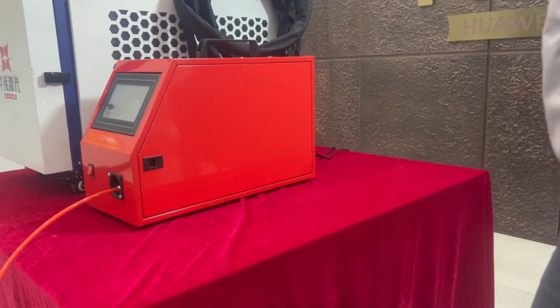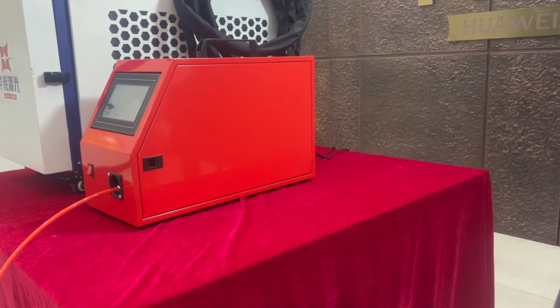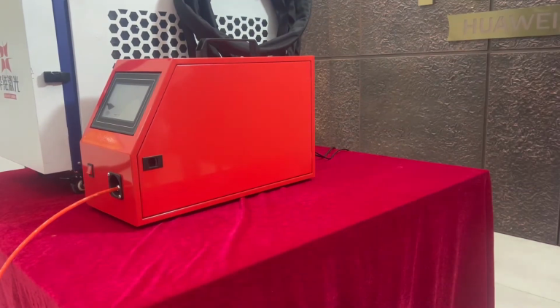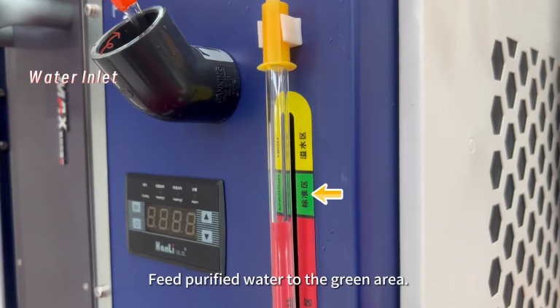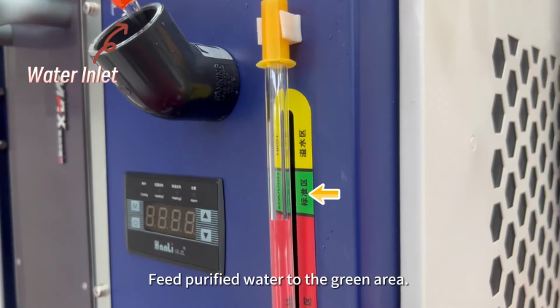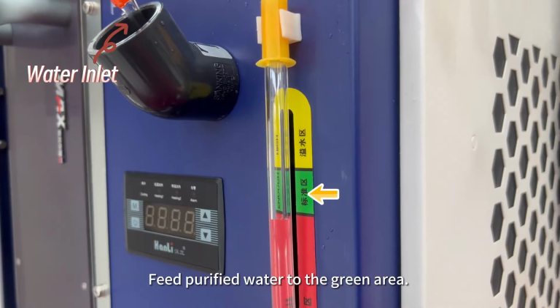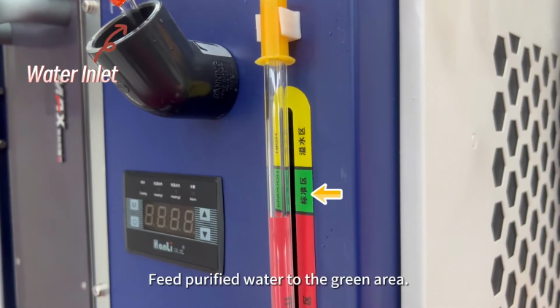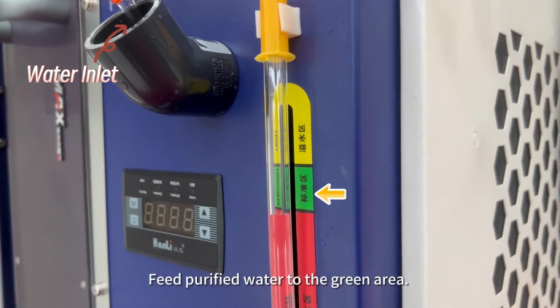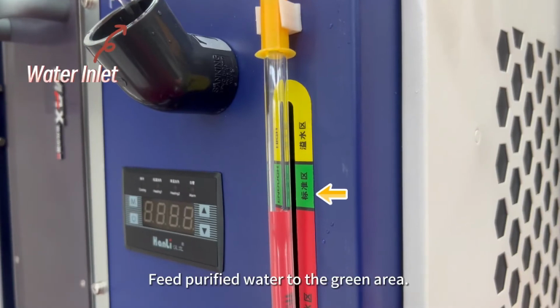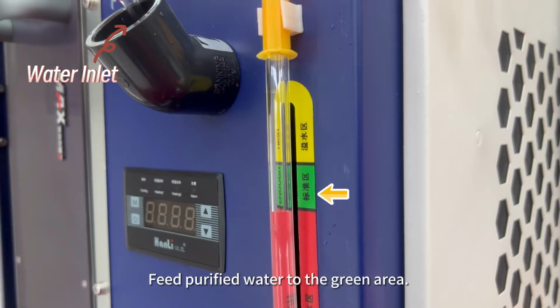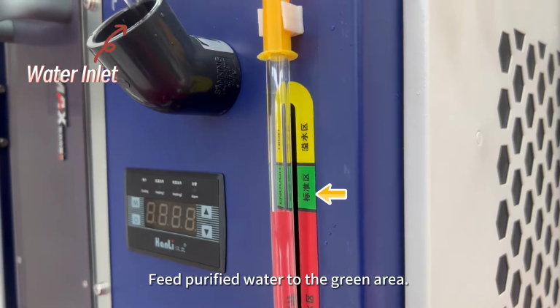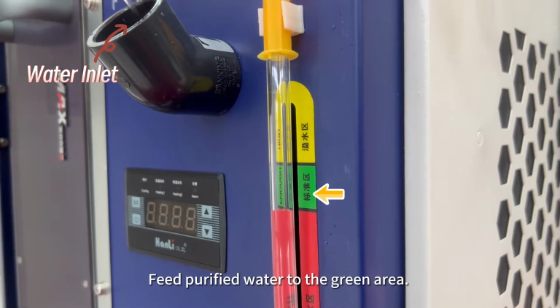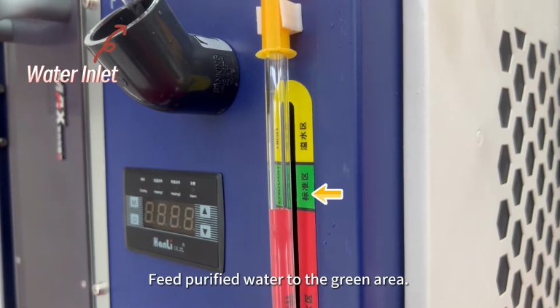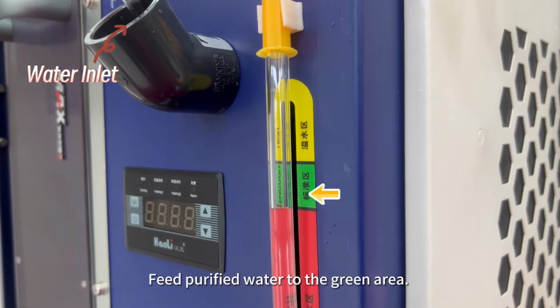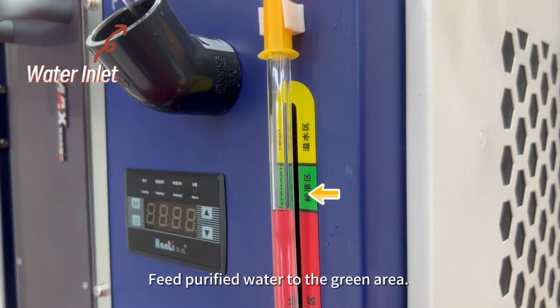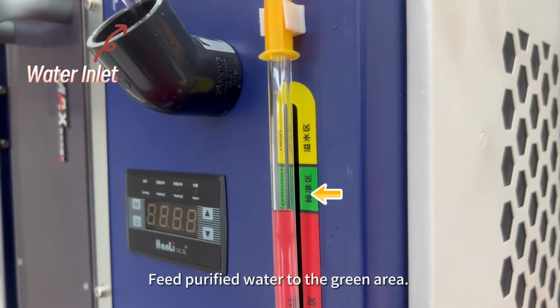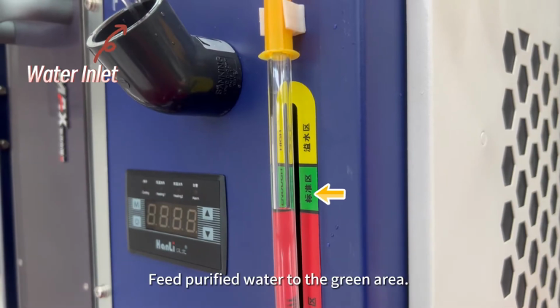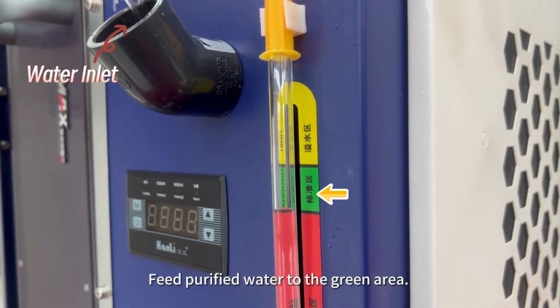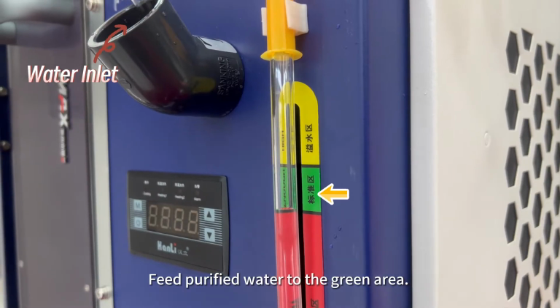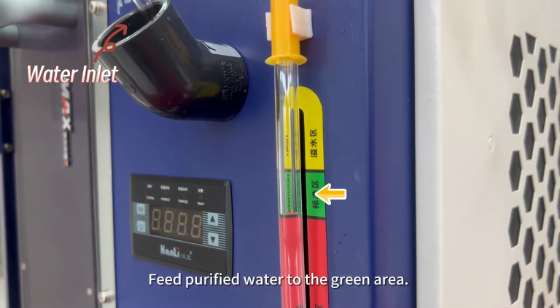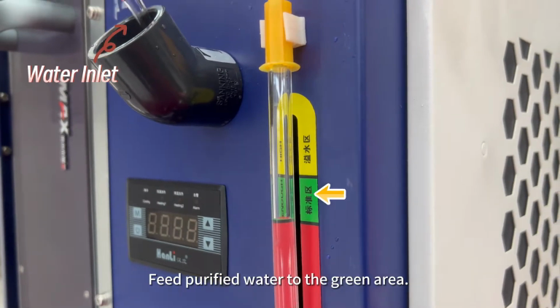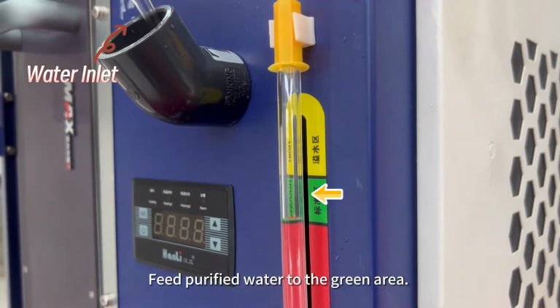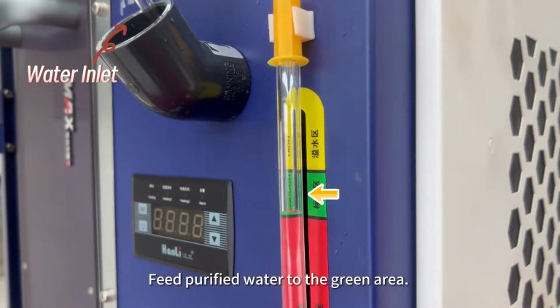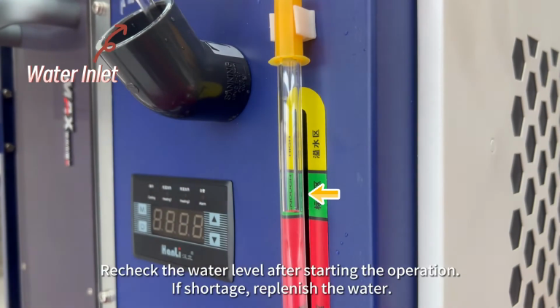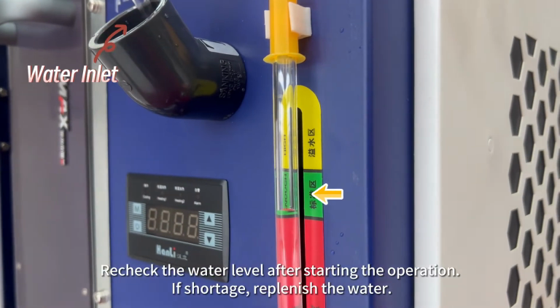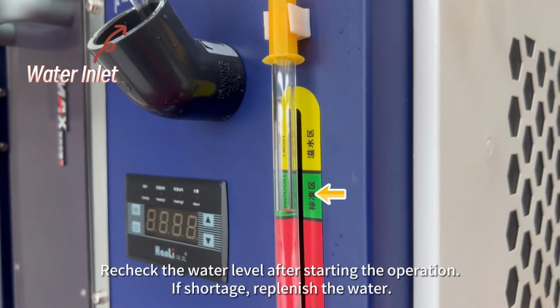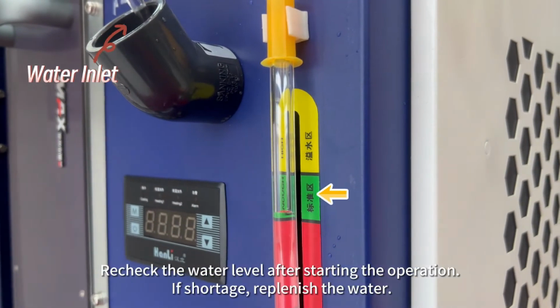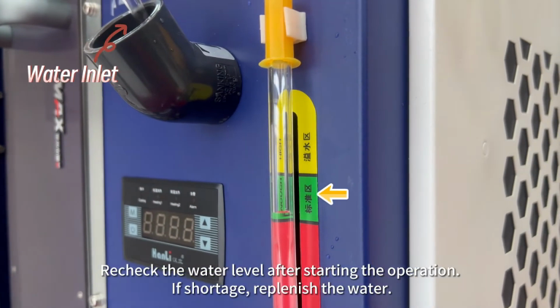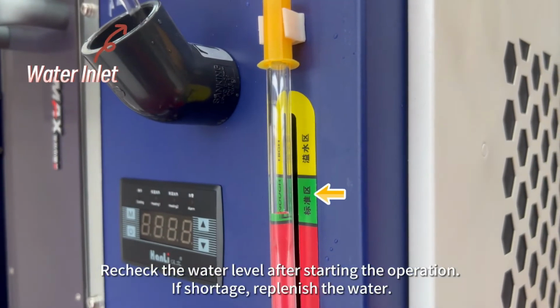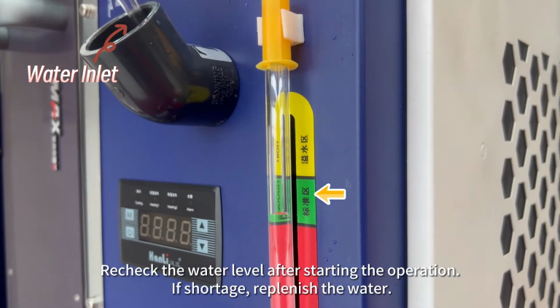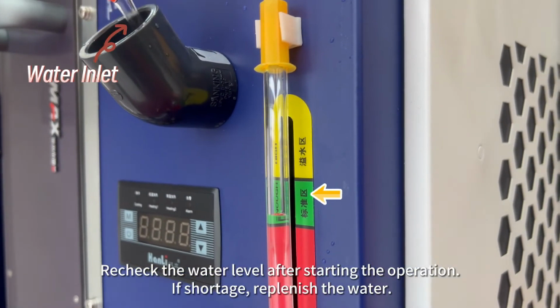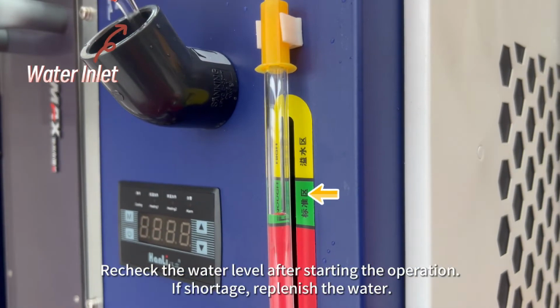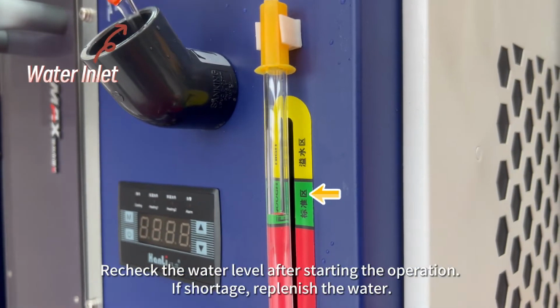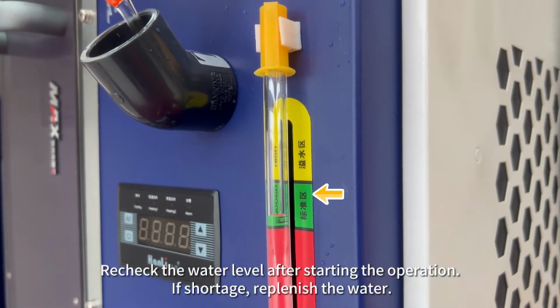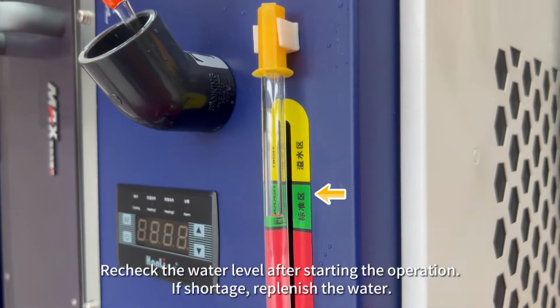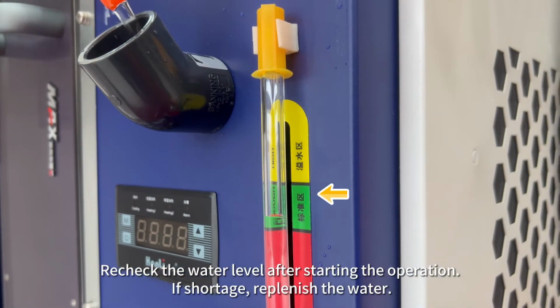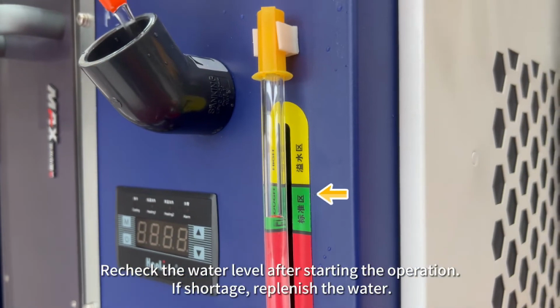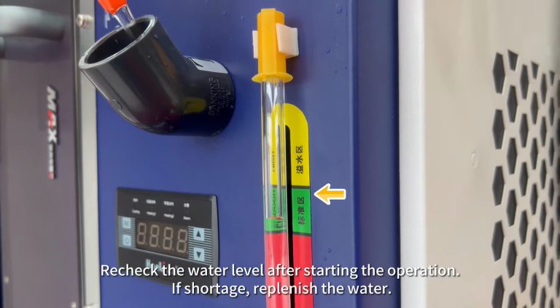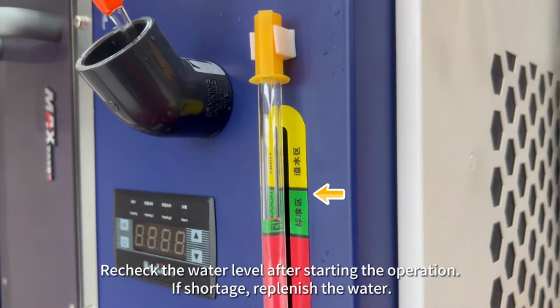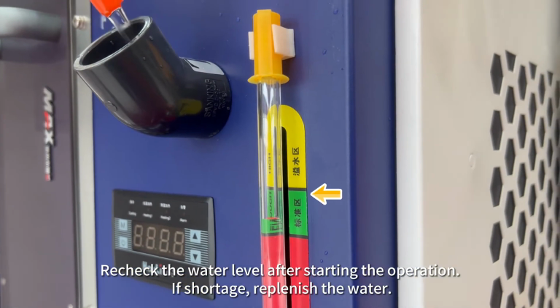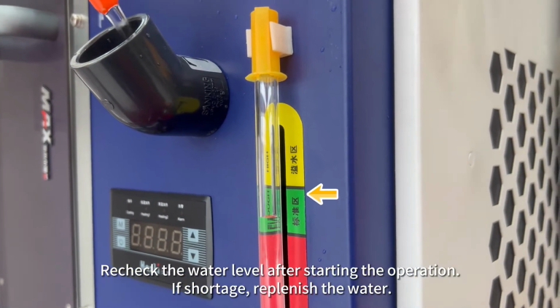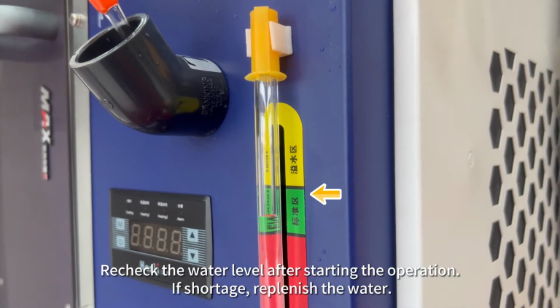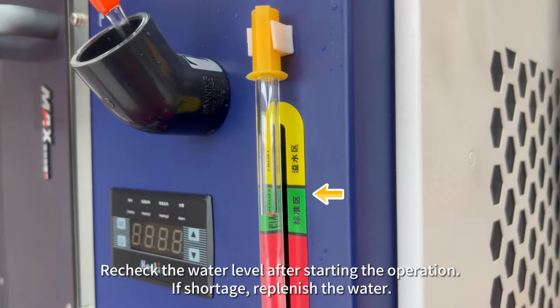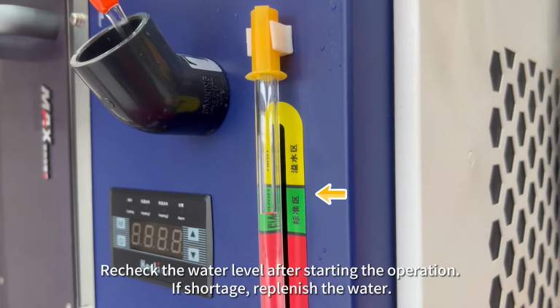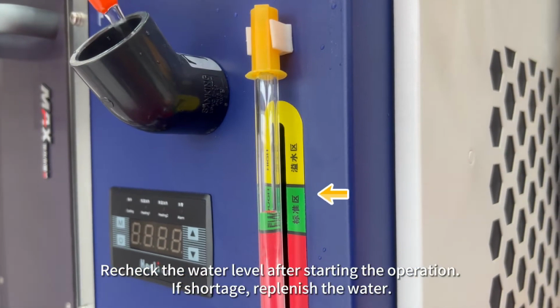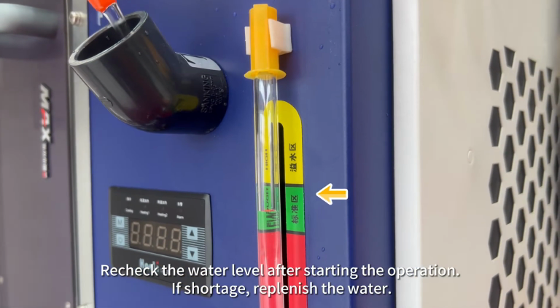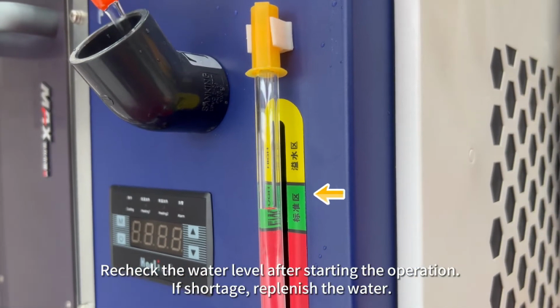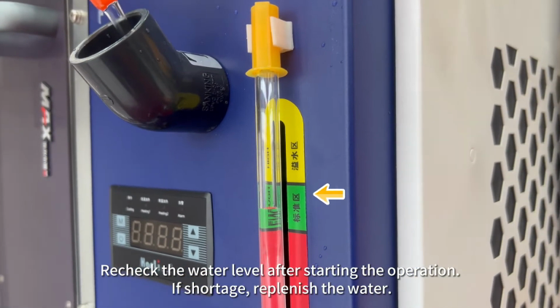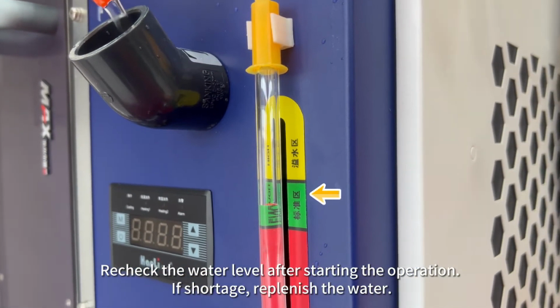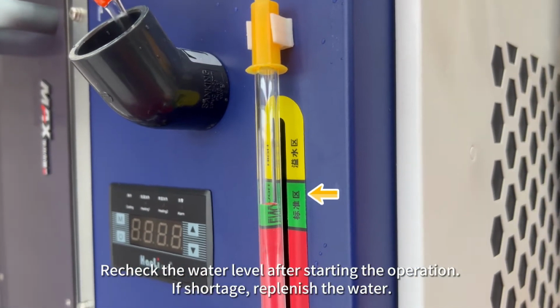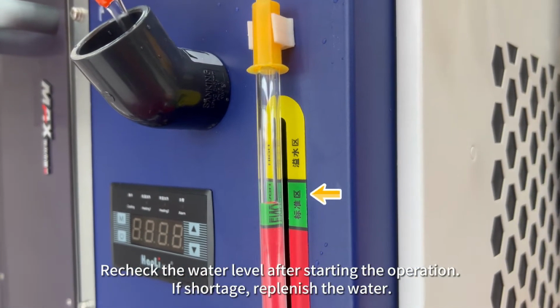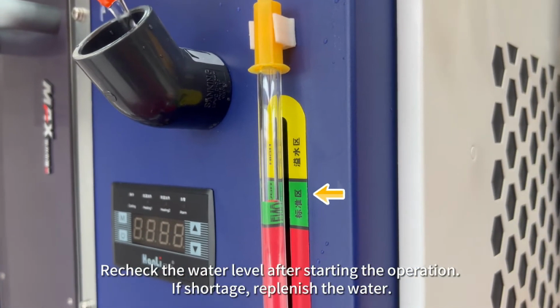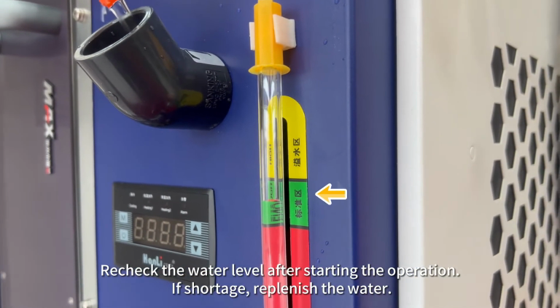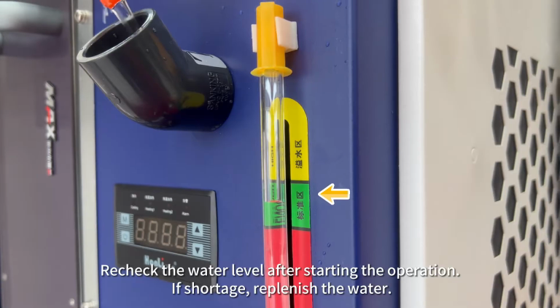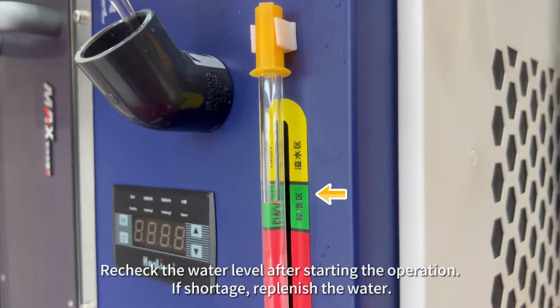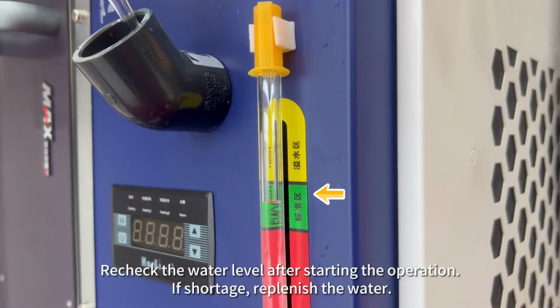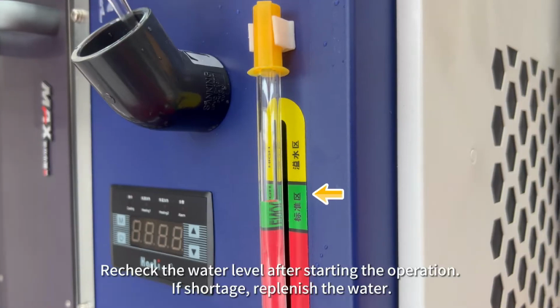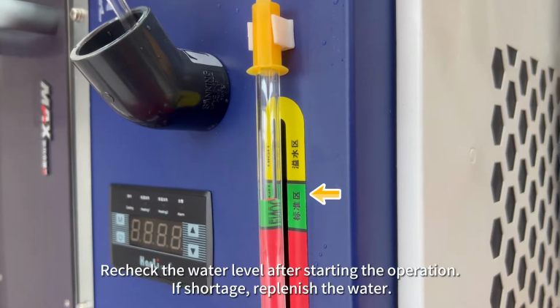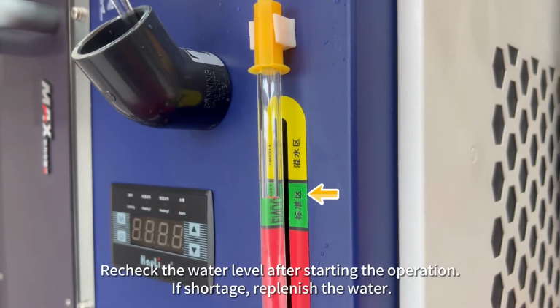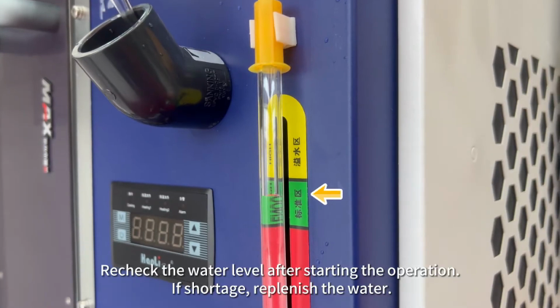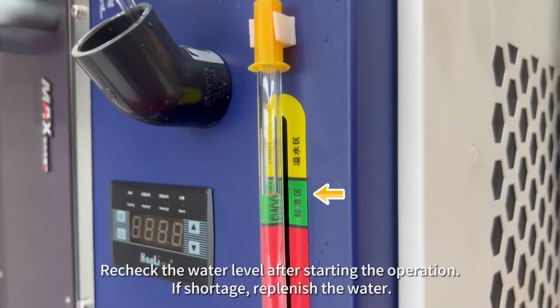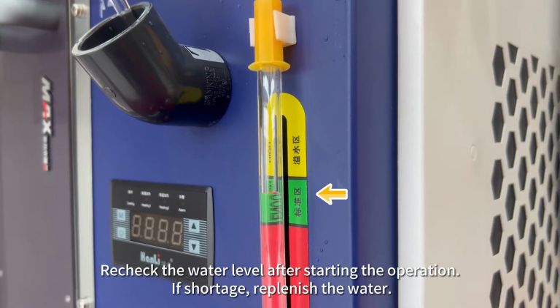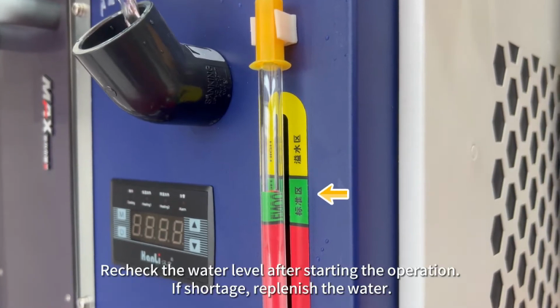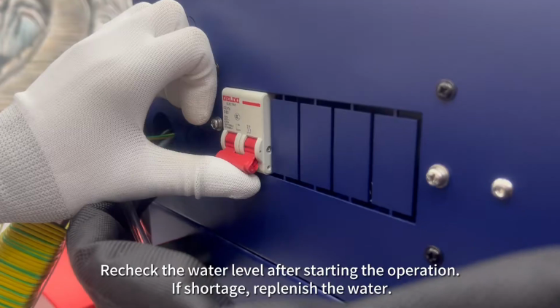Close the wire feed protective door. Feed purified water to the green area. Recheck the water level after starting the operation — if short, replenish the water.